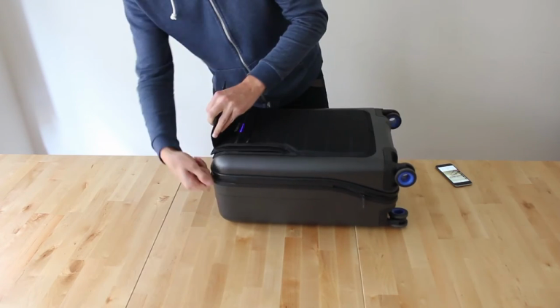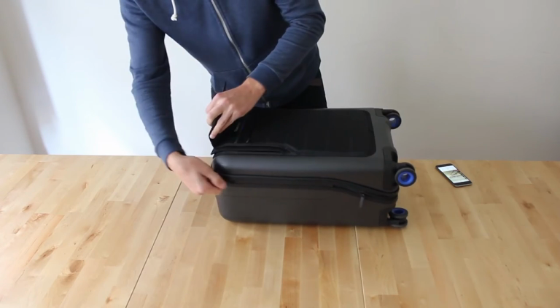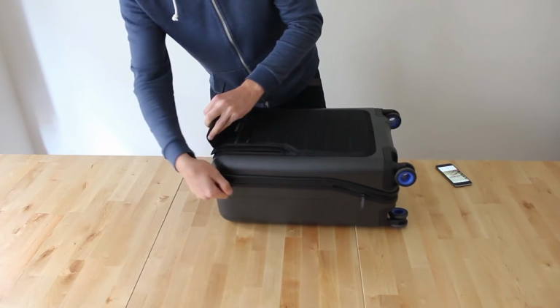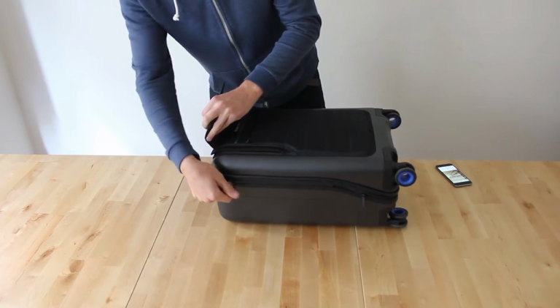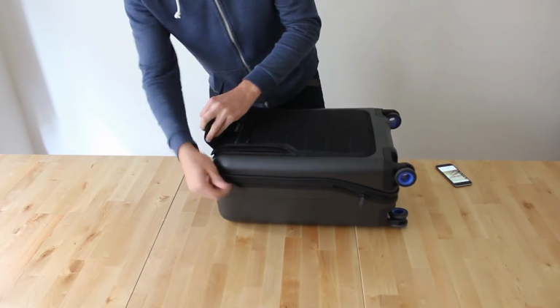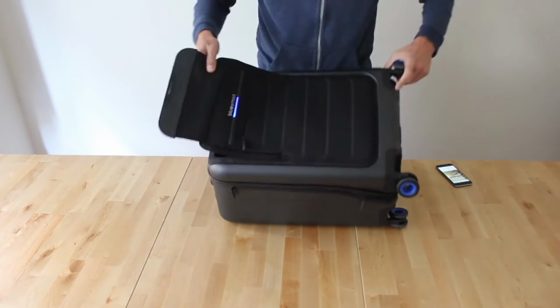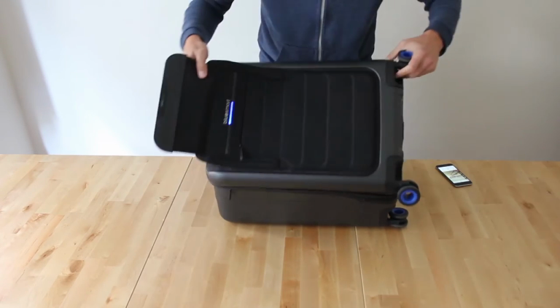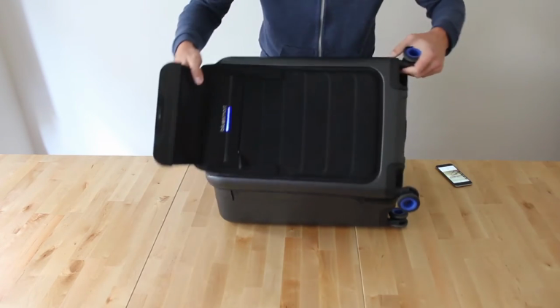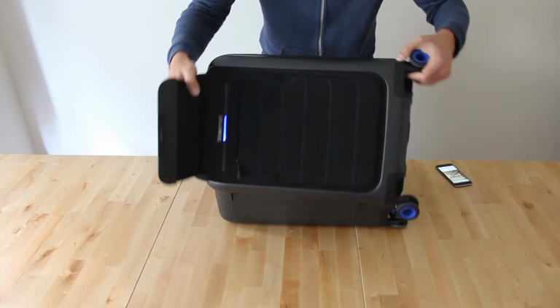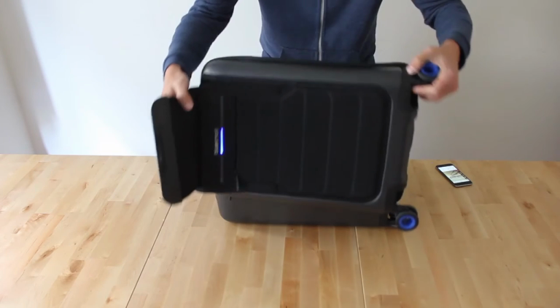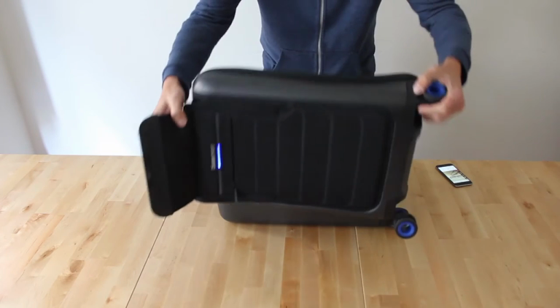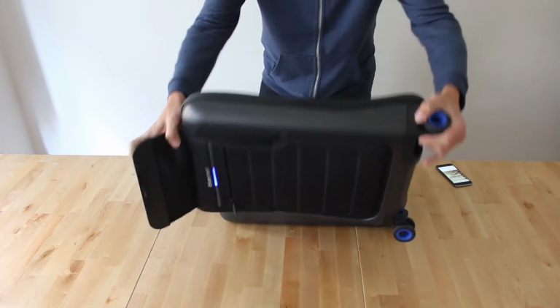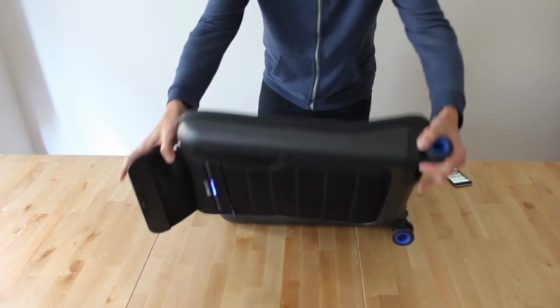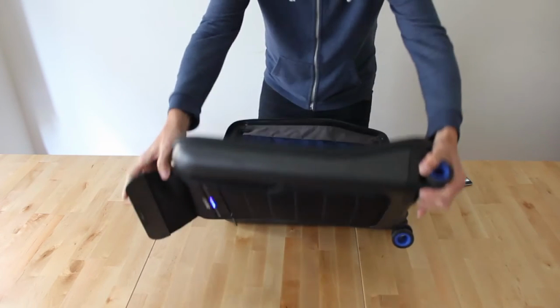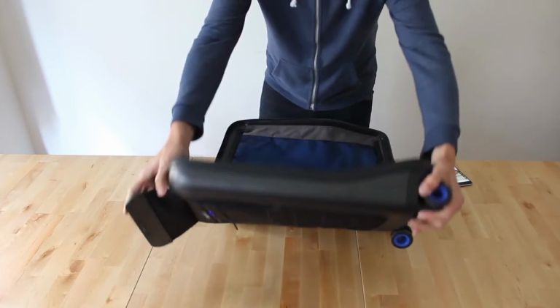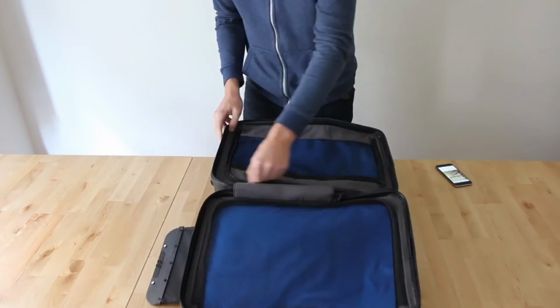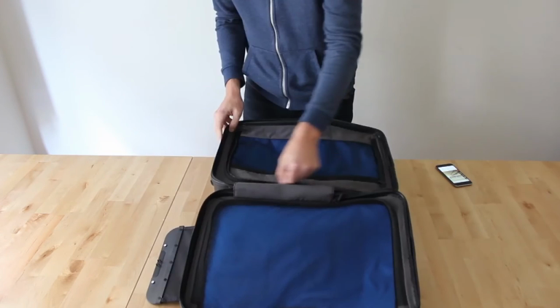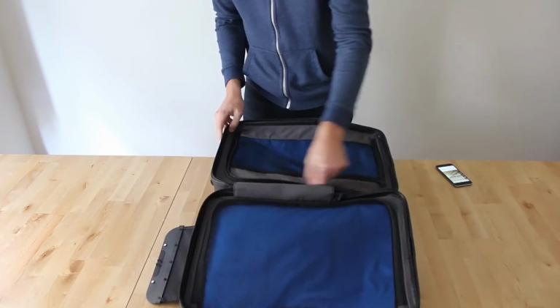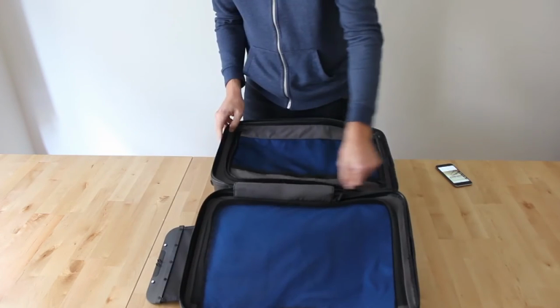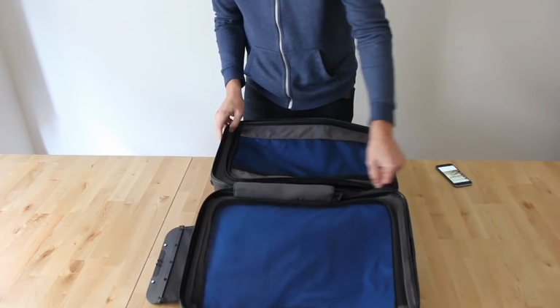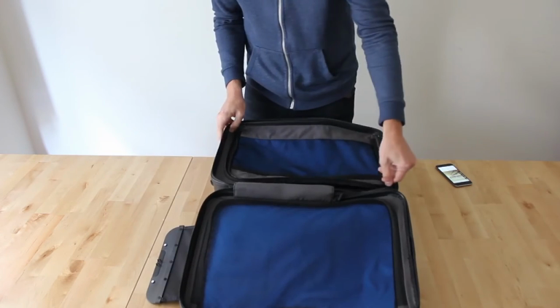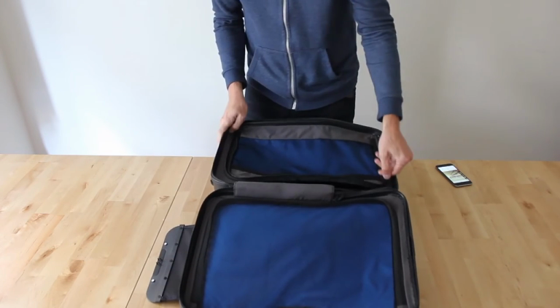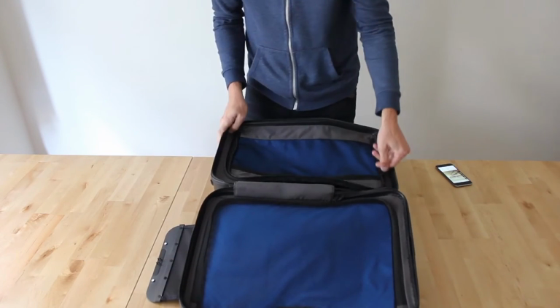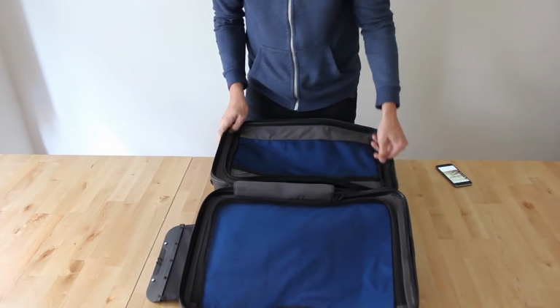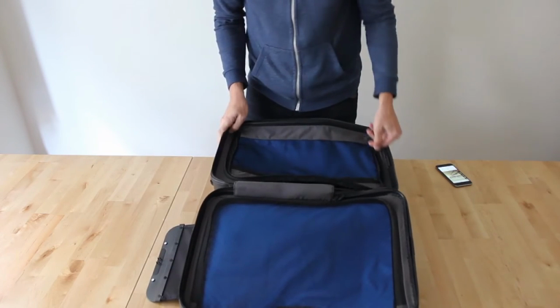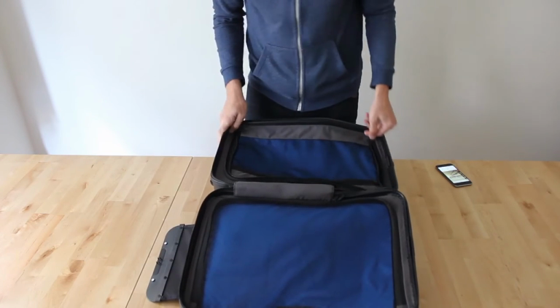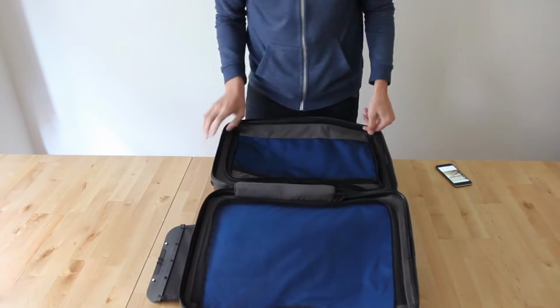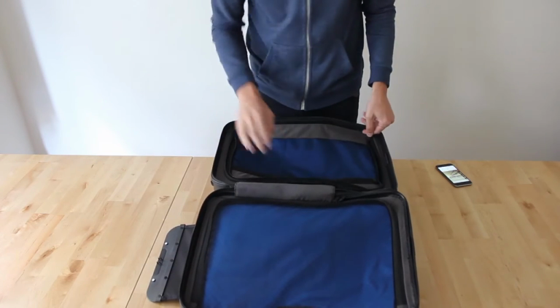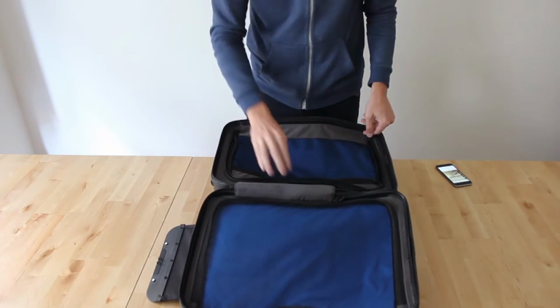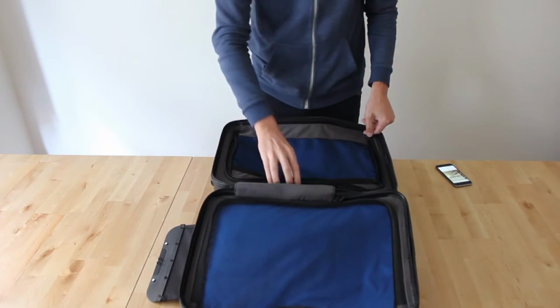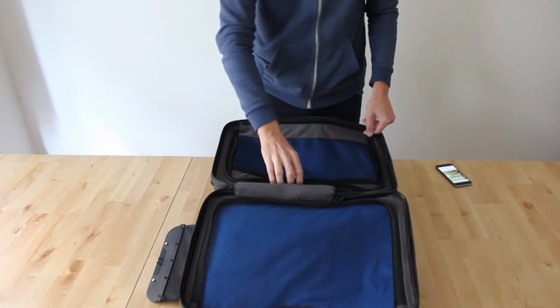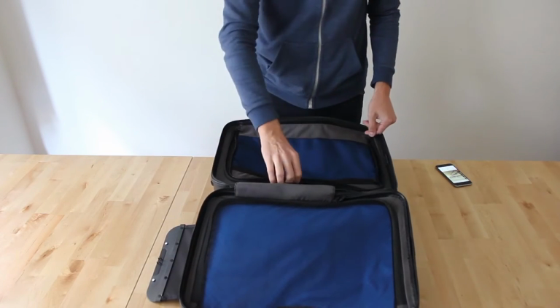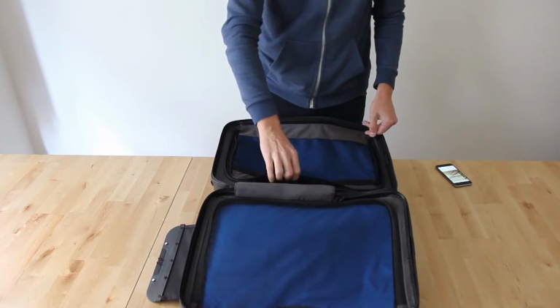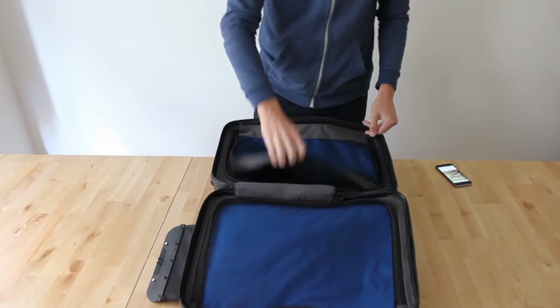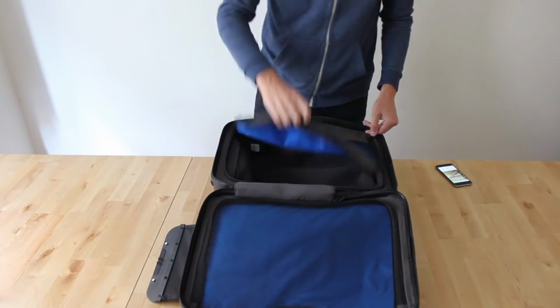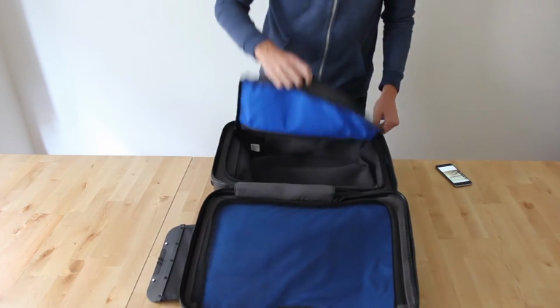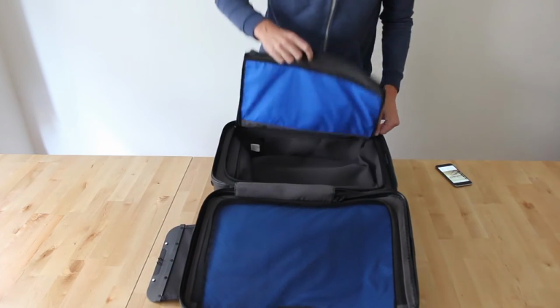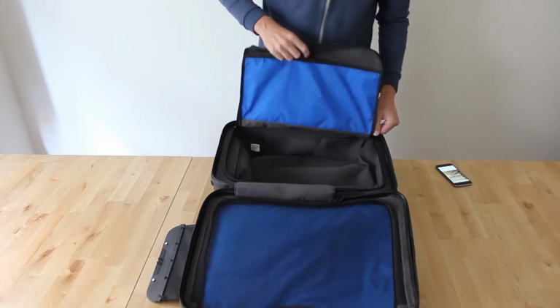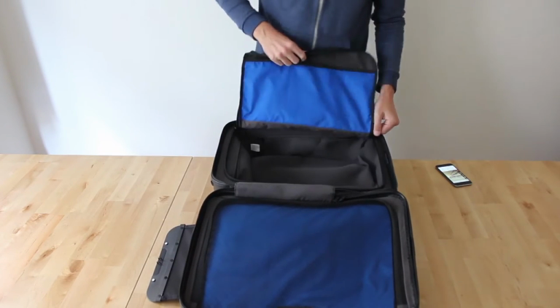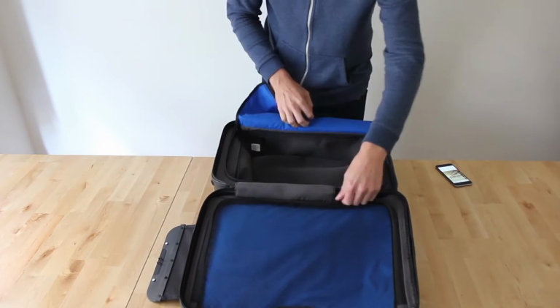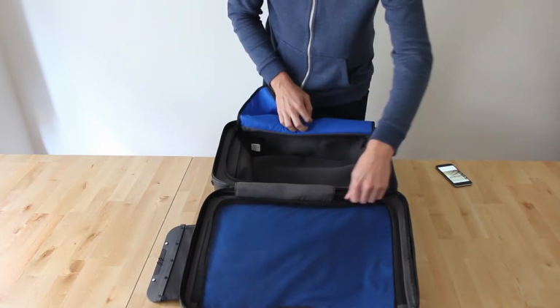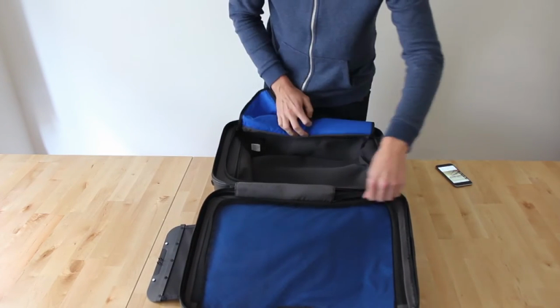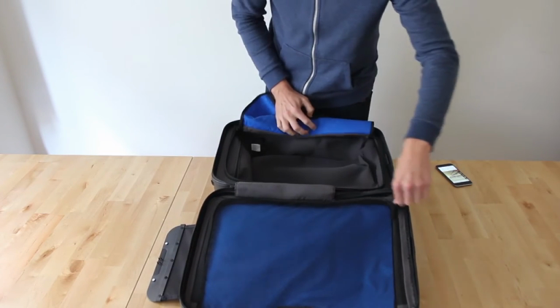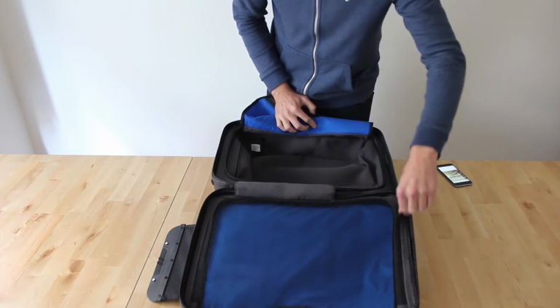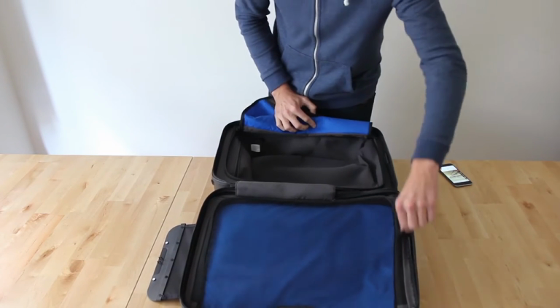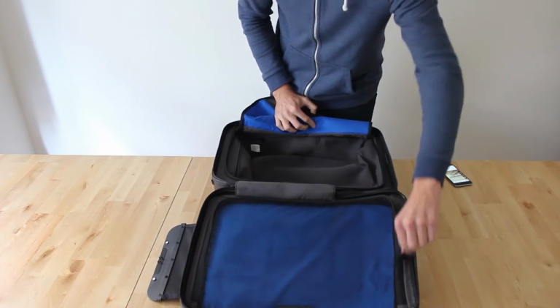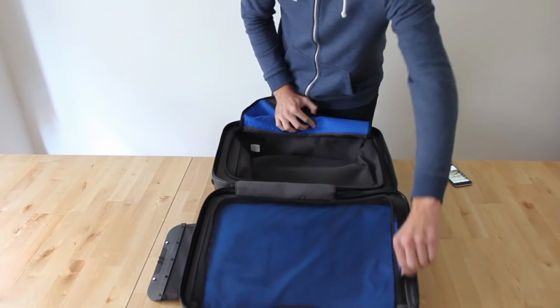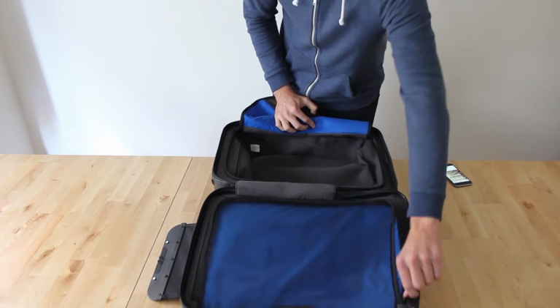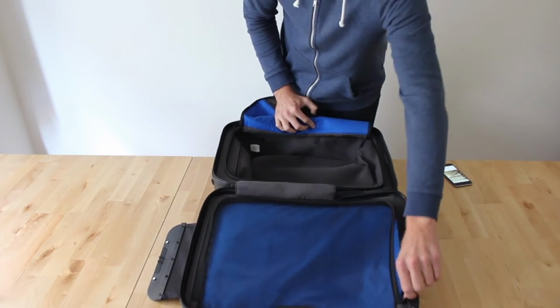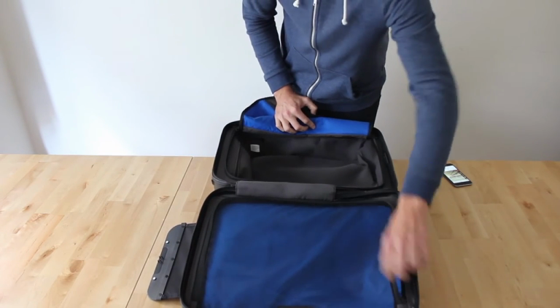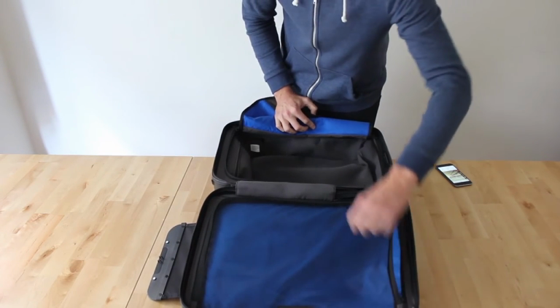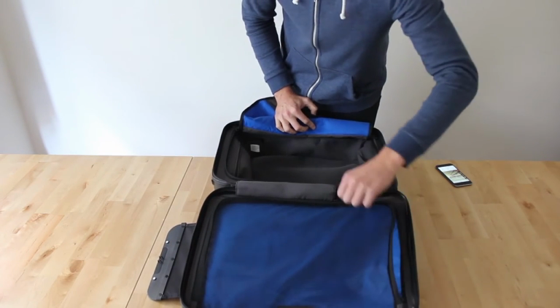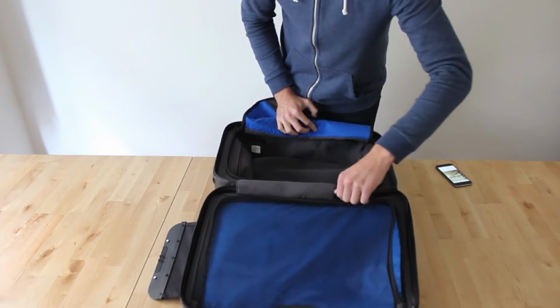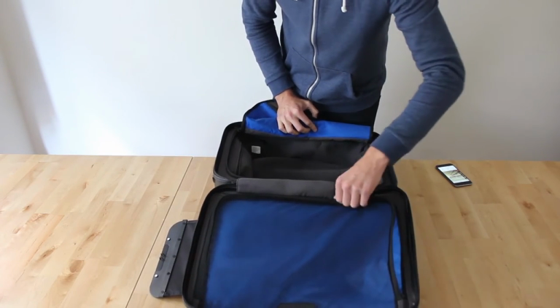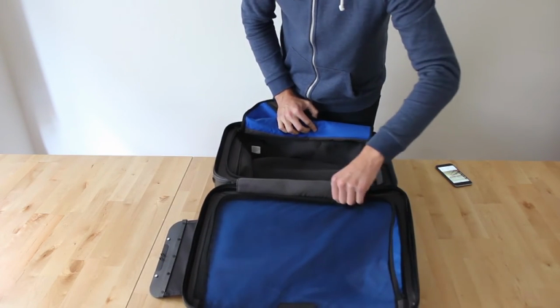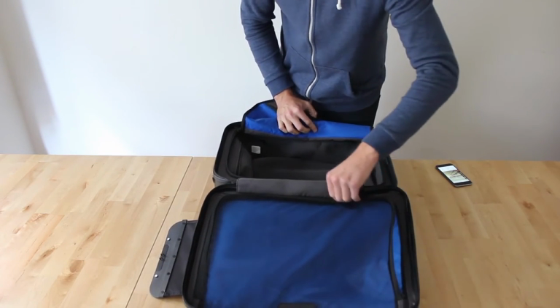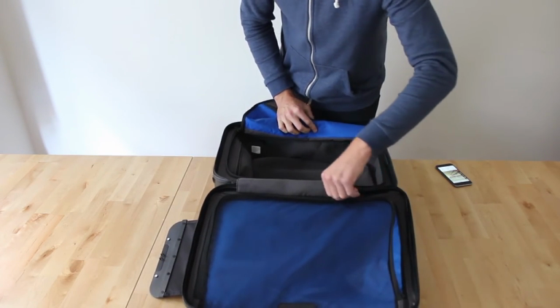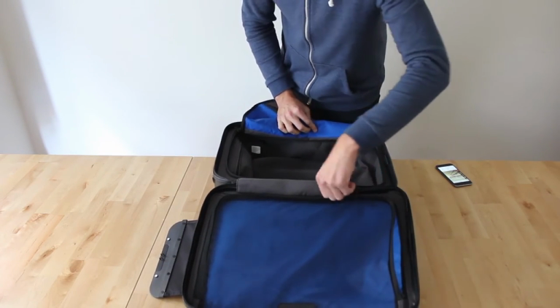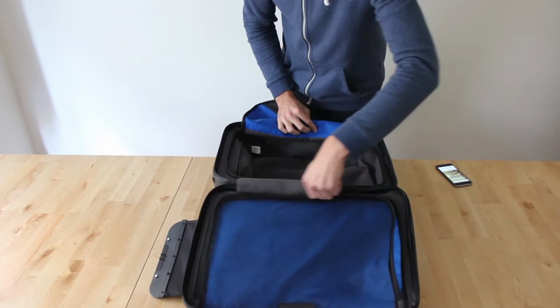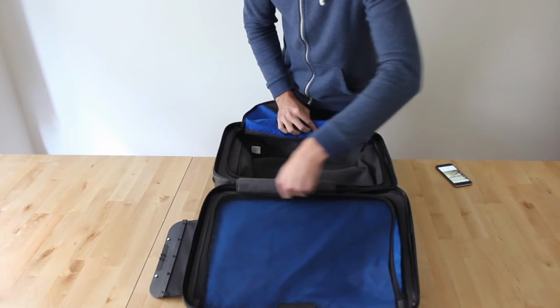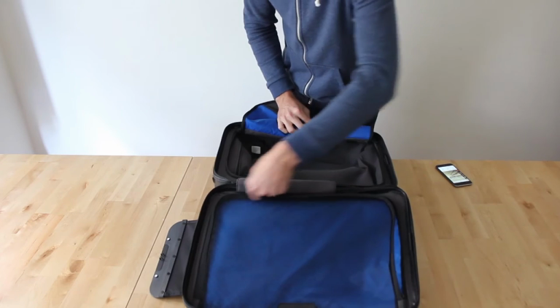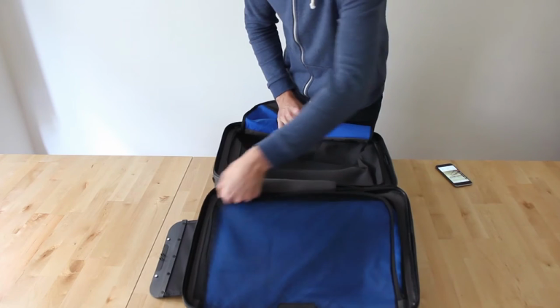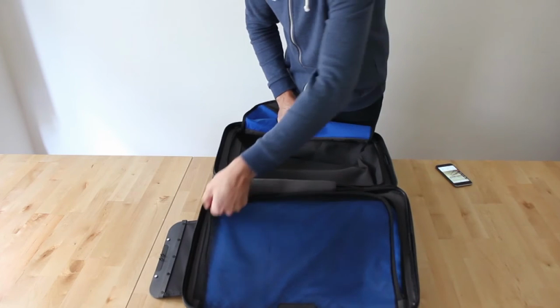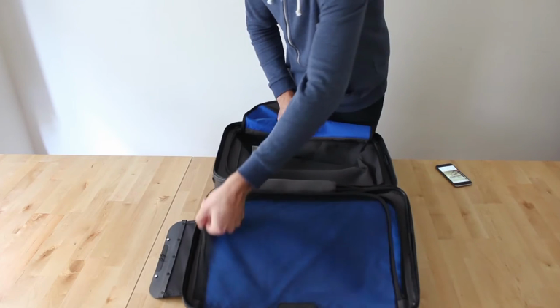You can also open and access the main storage compartment of your bag, which has plenty of room for a two or three day business trip.